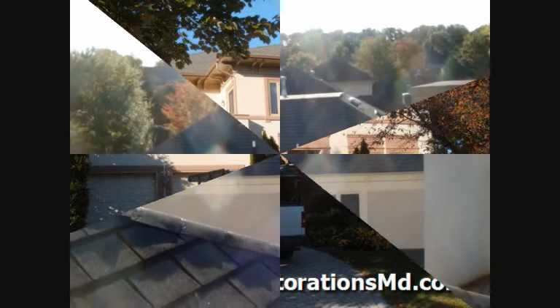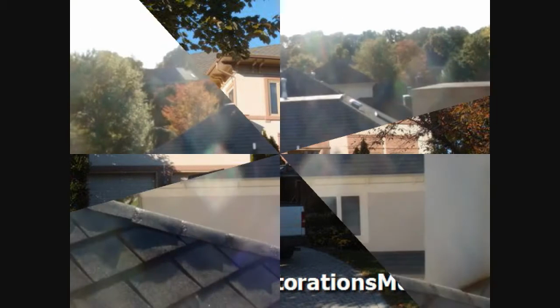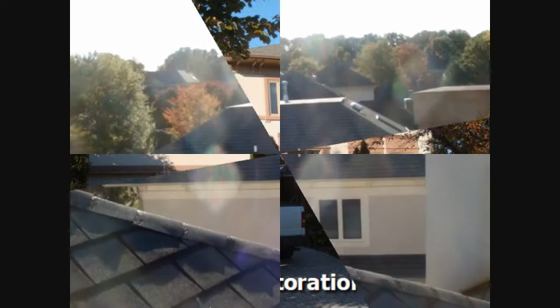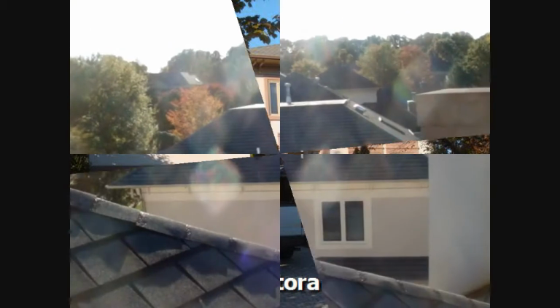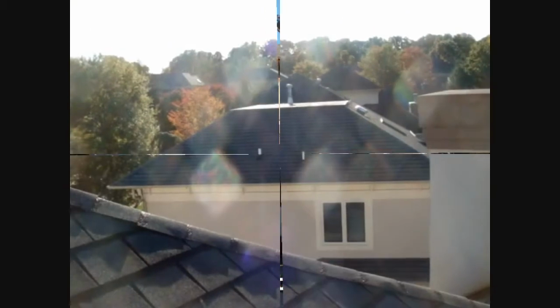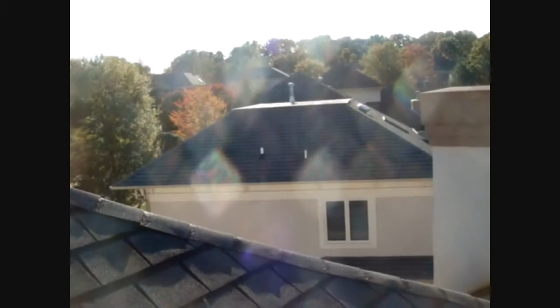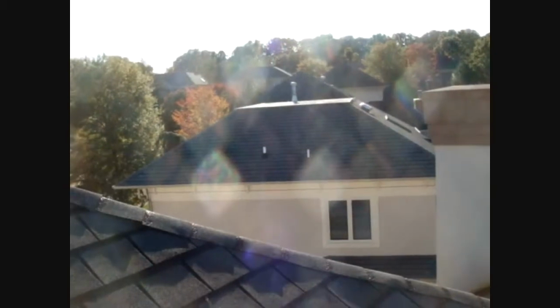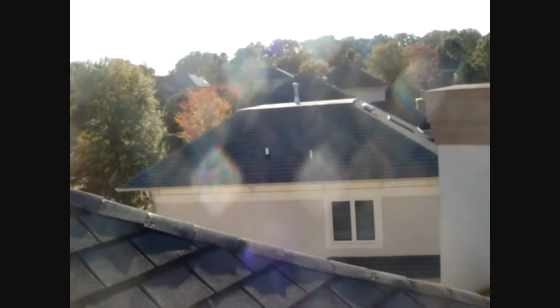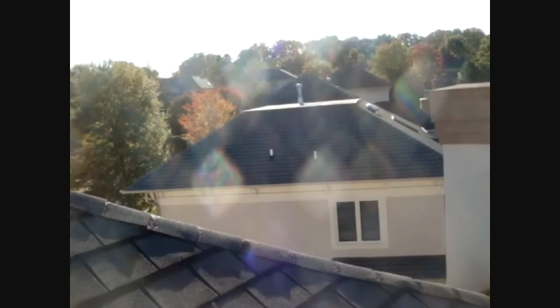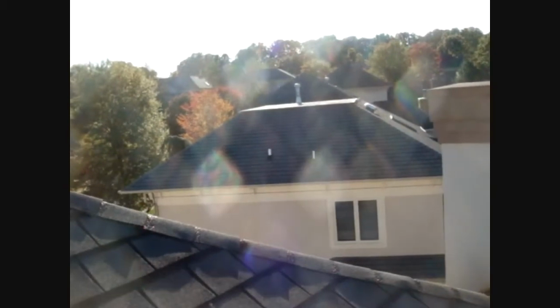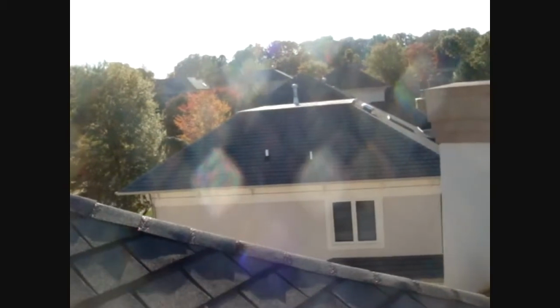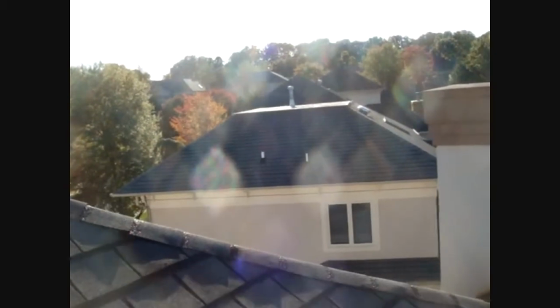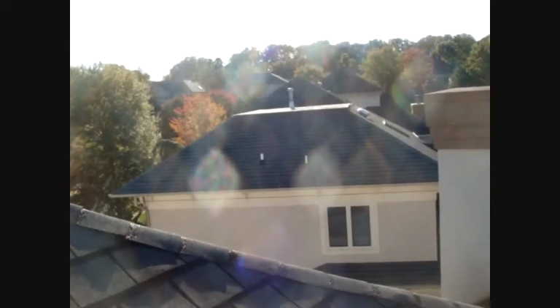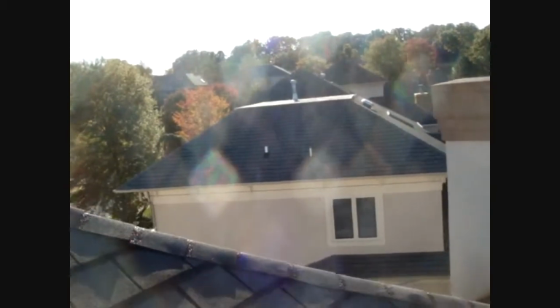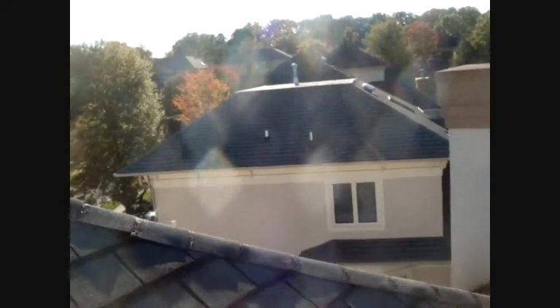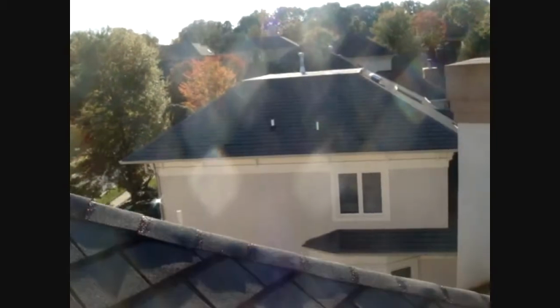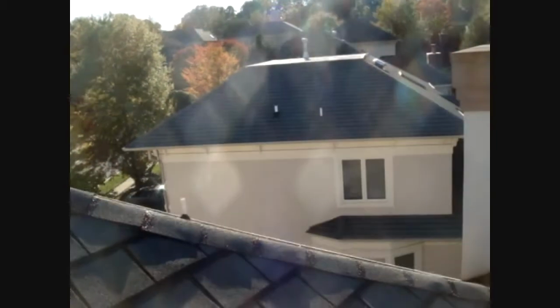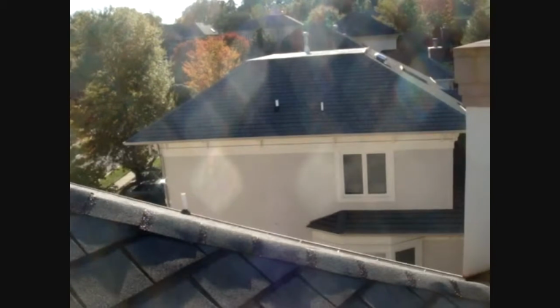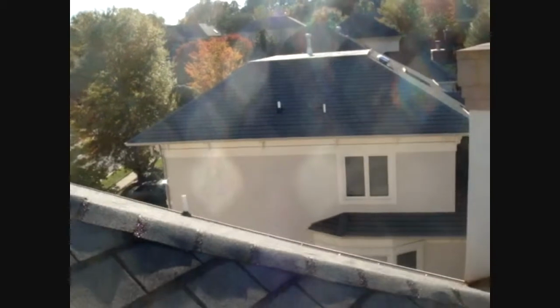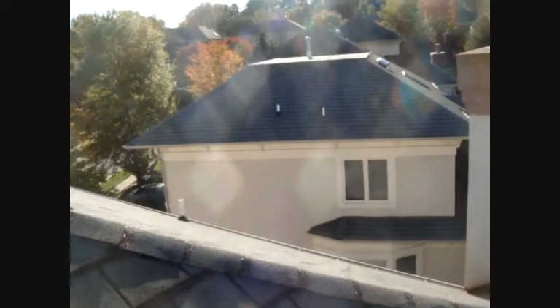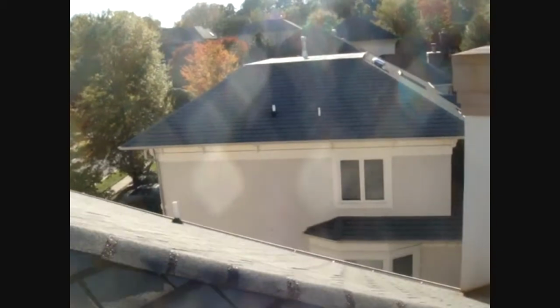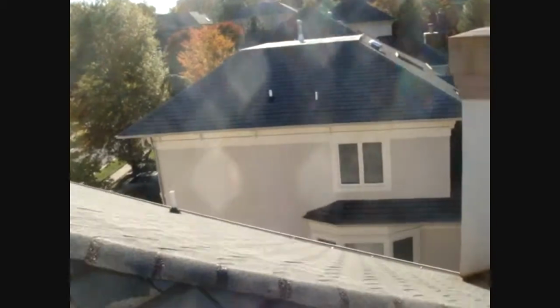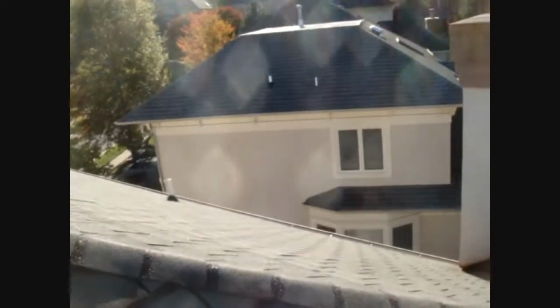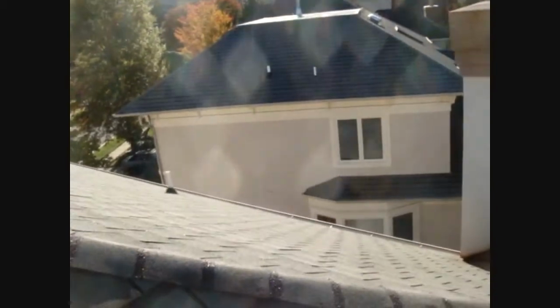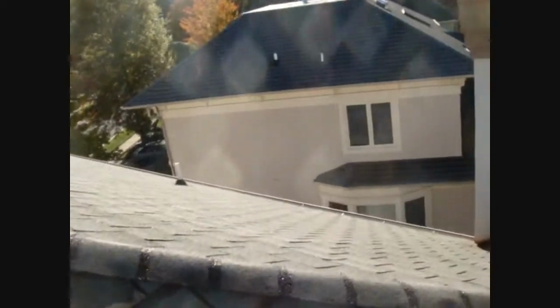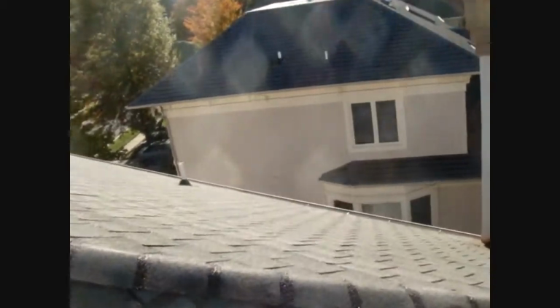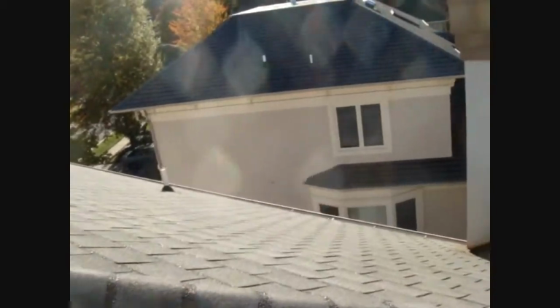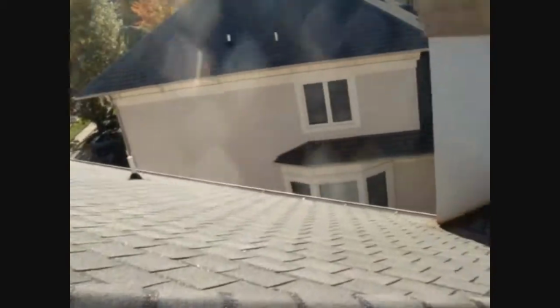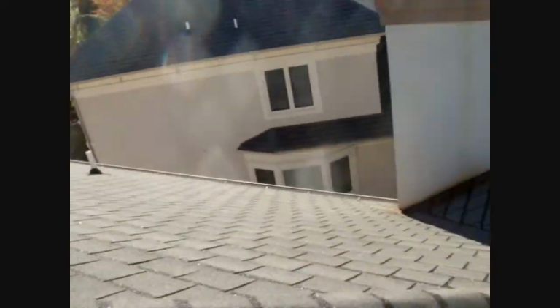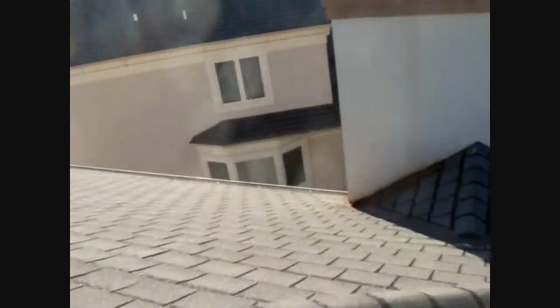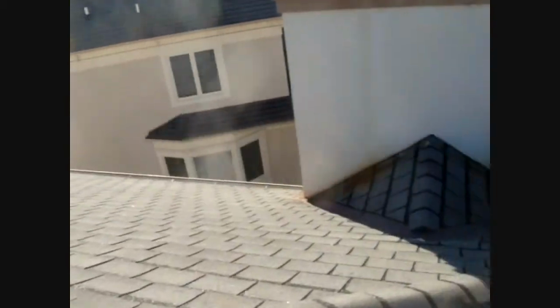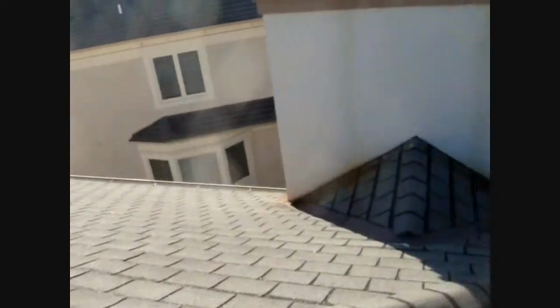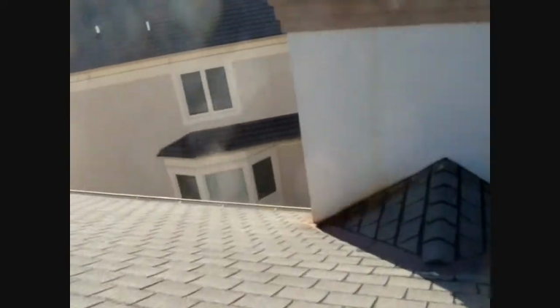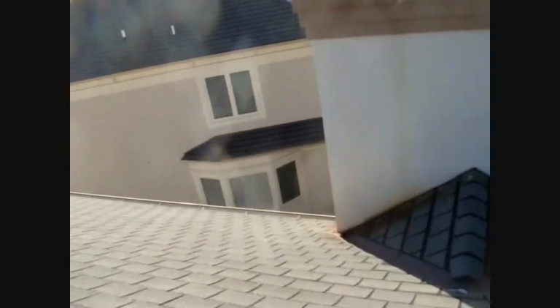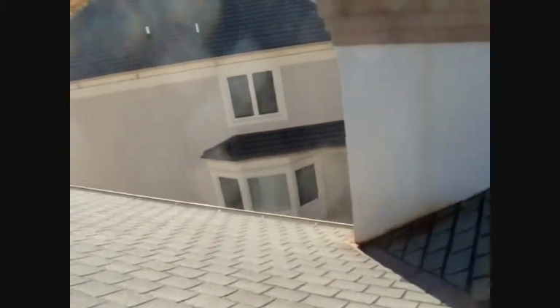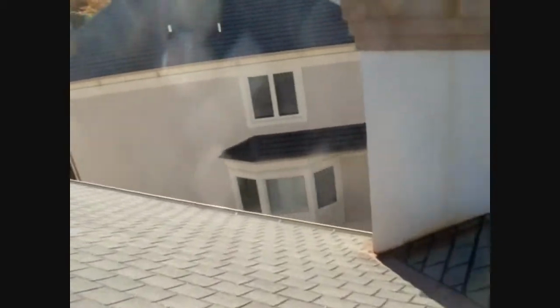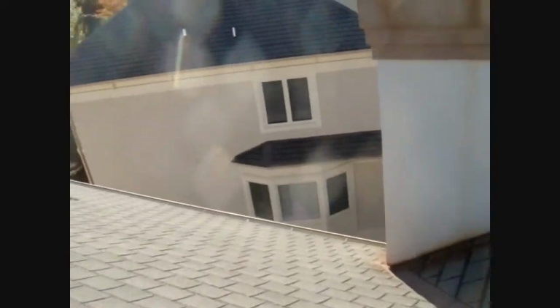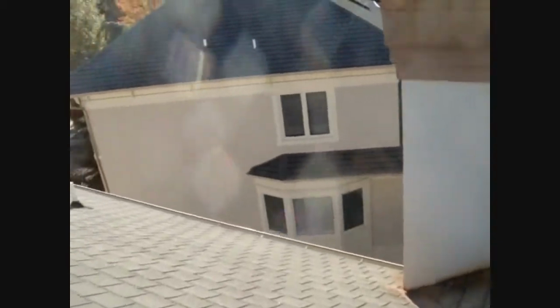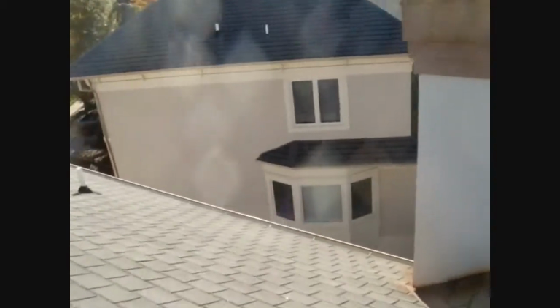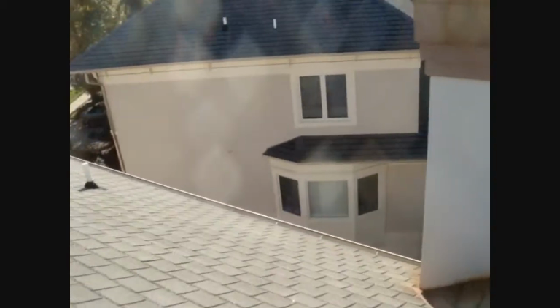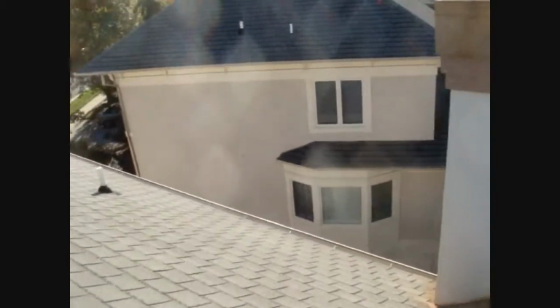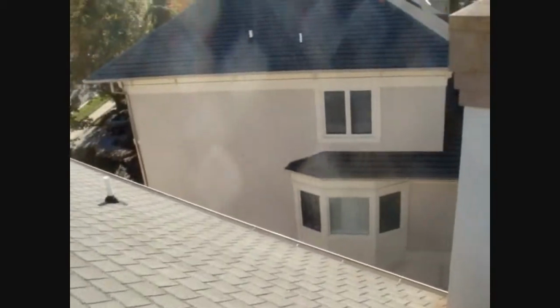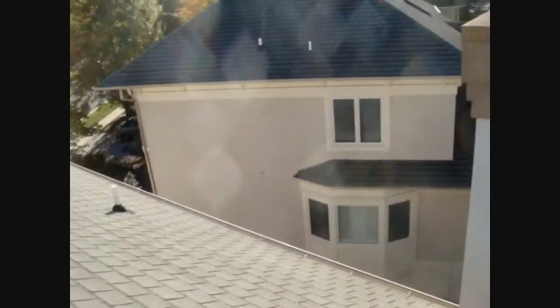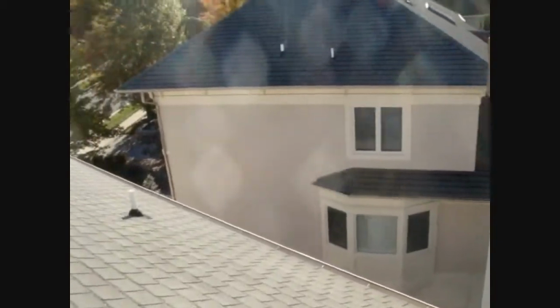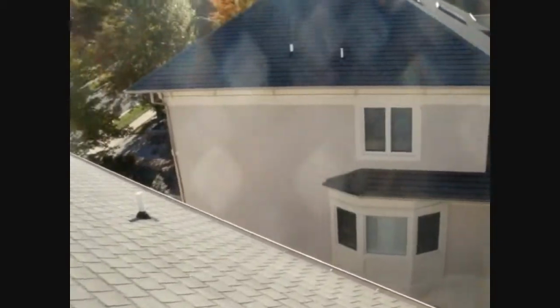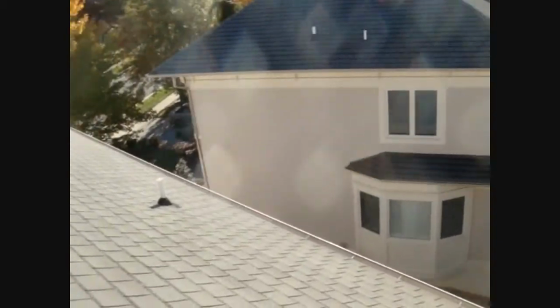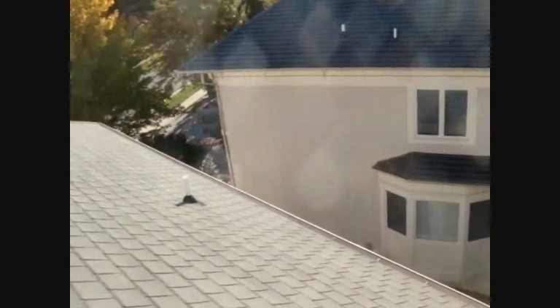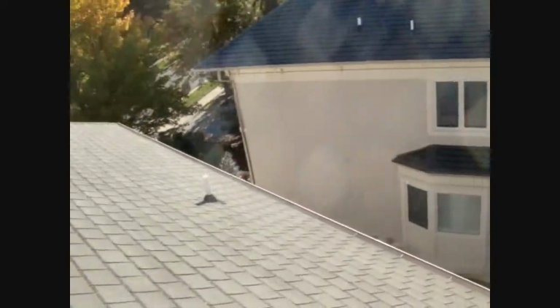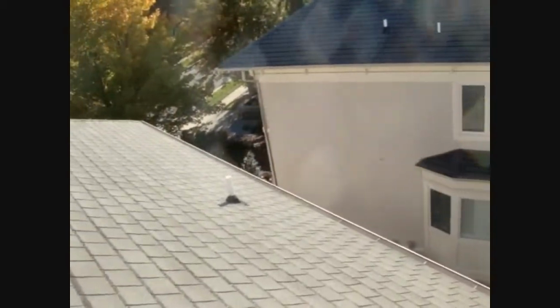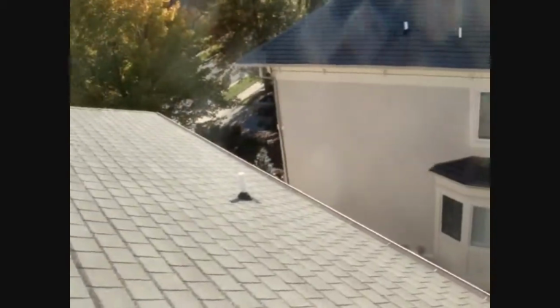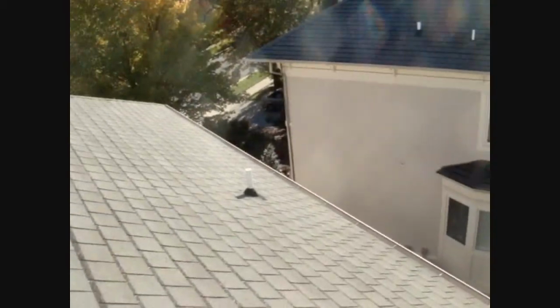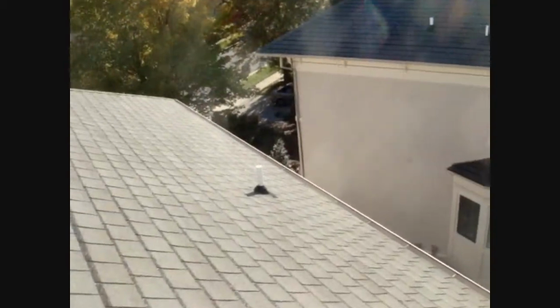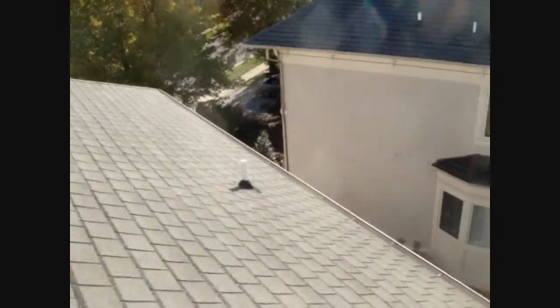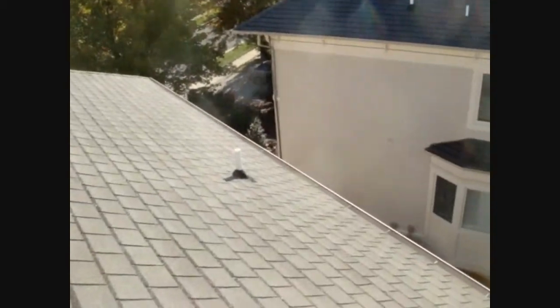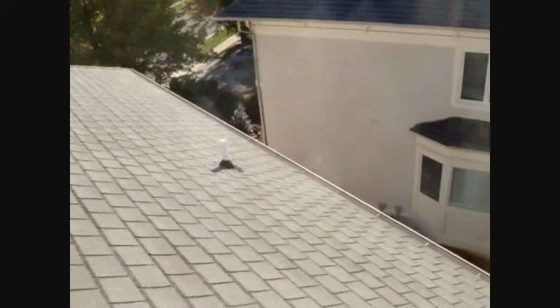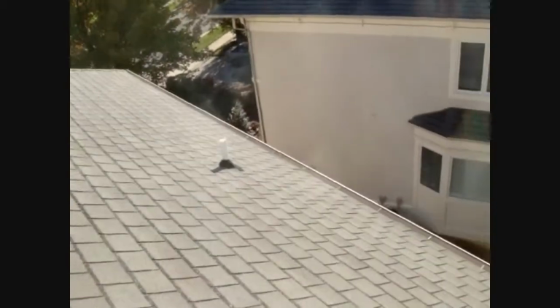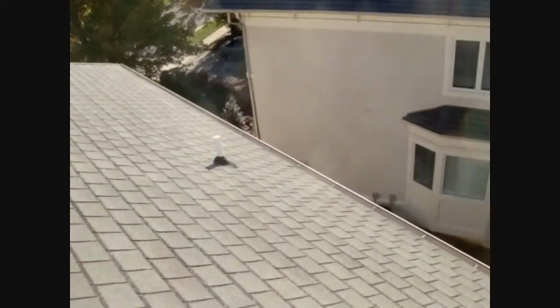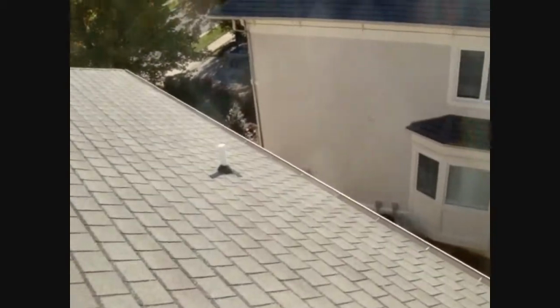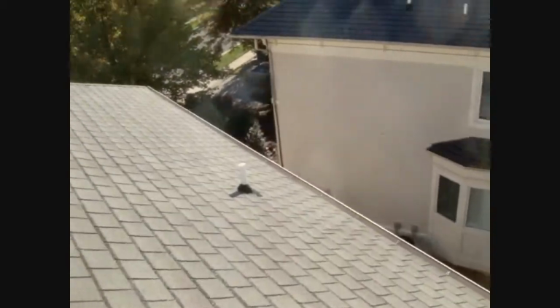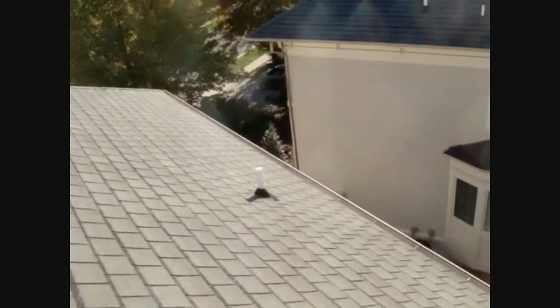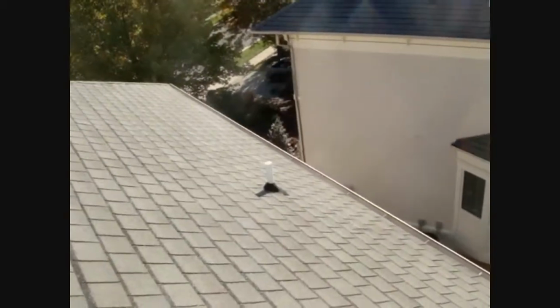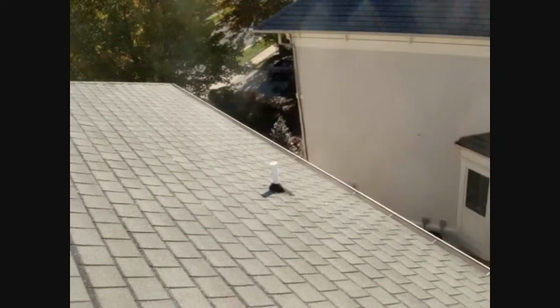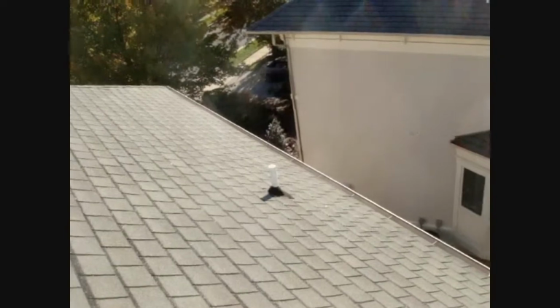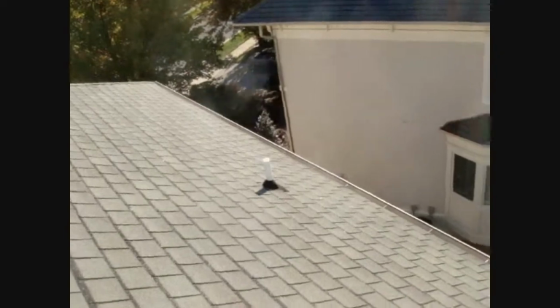Okay, this is Bill Thomas. We're on a roof in Potomac, Maryland. These are pretty expensive houses here and this guy has a lot of problems.